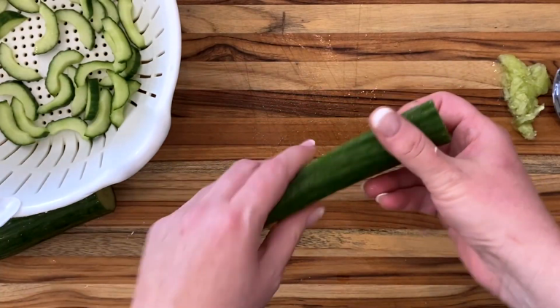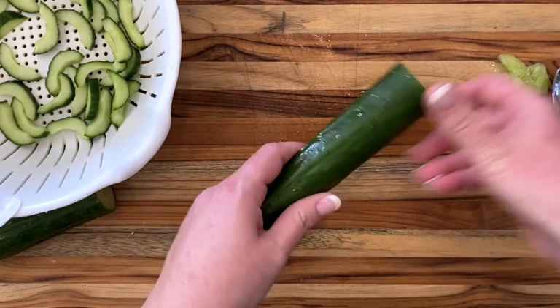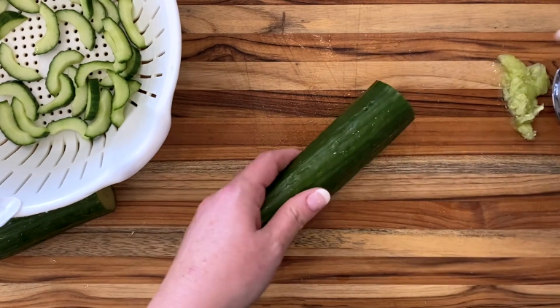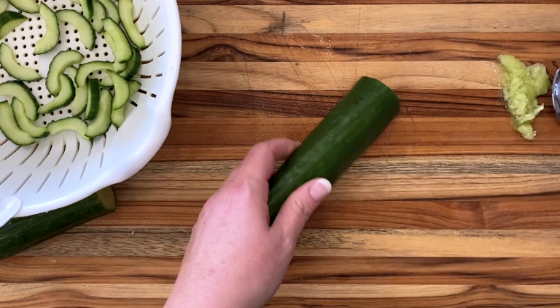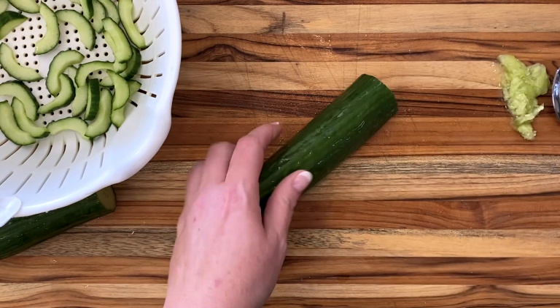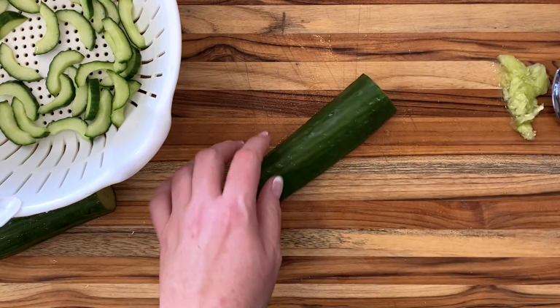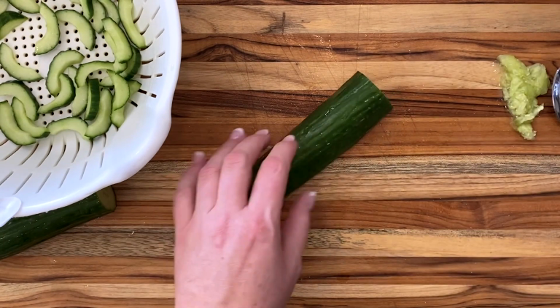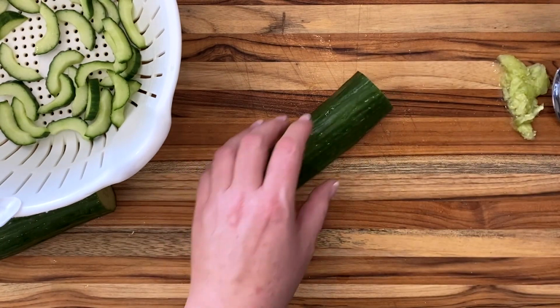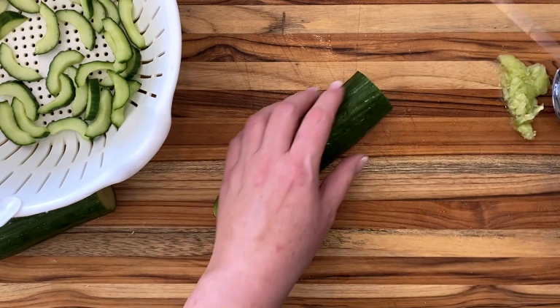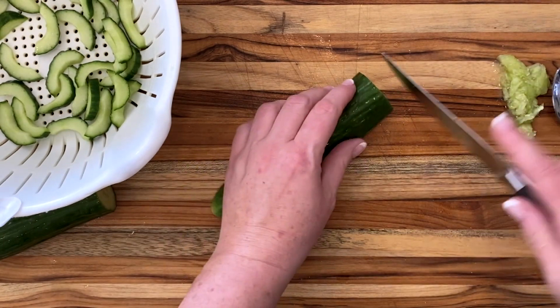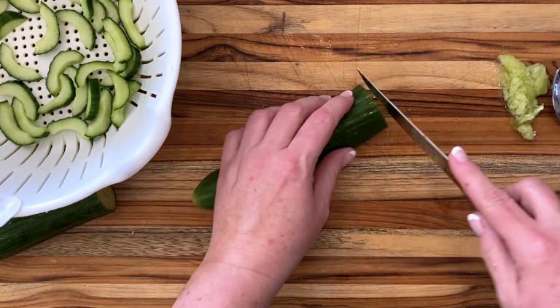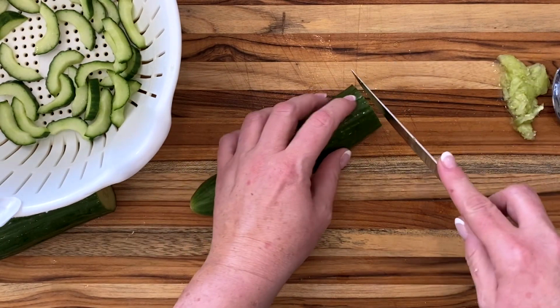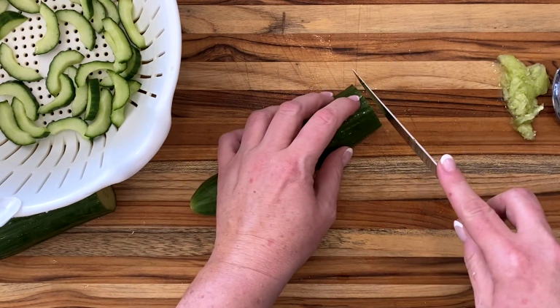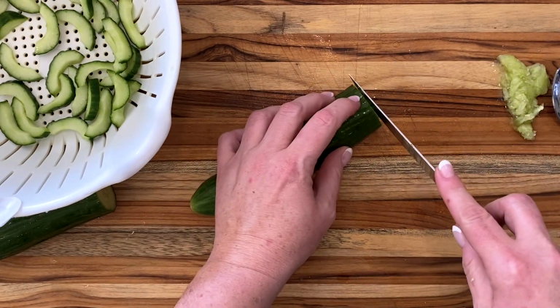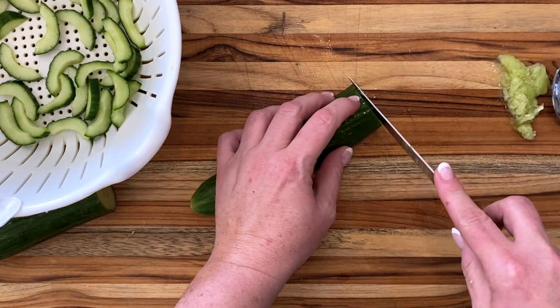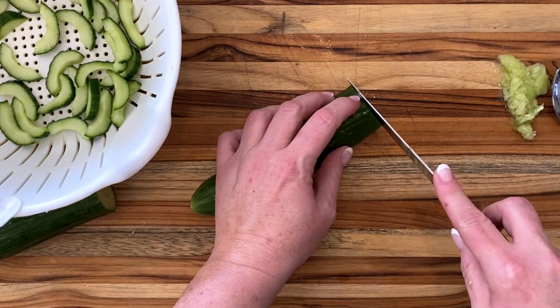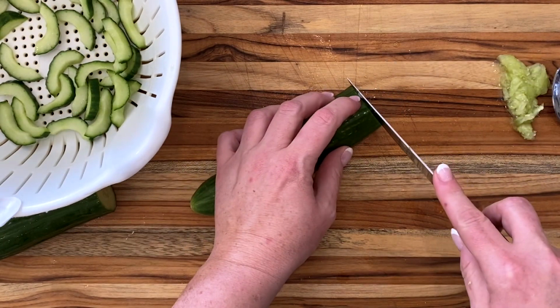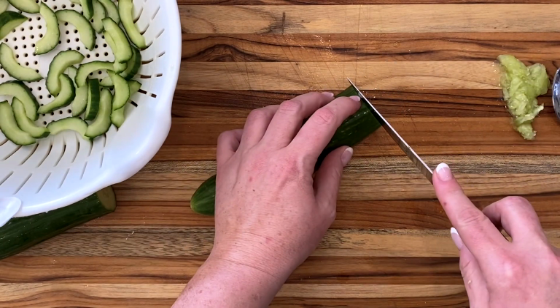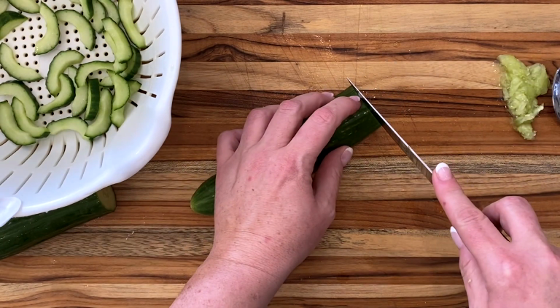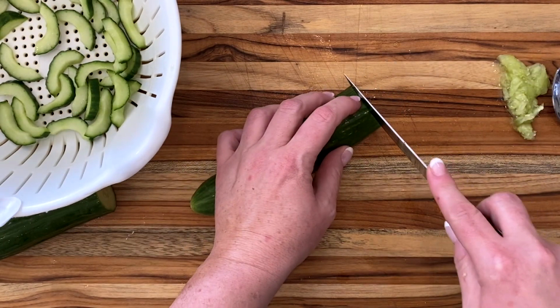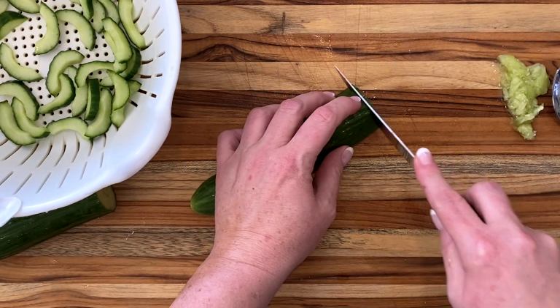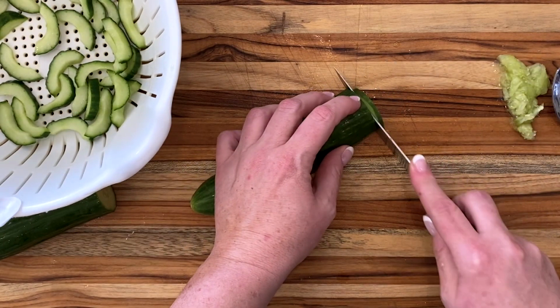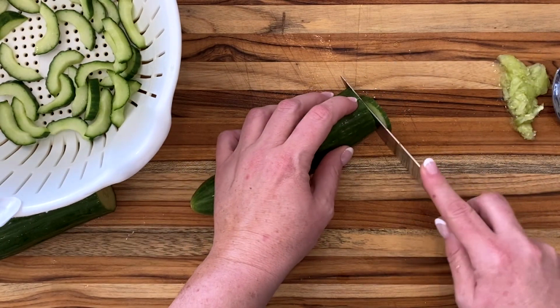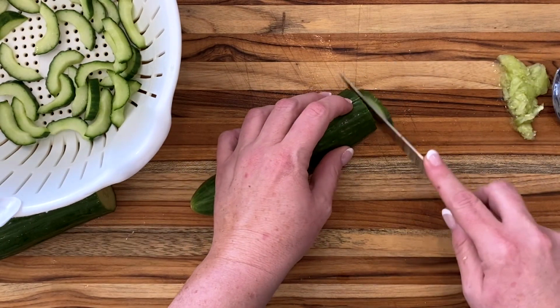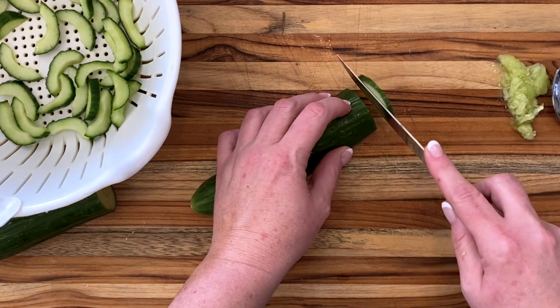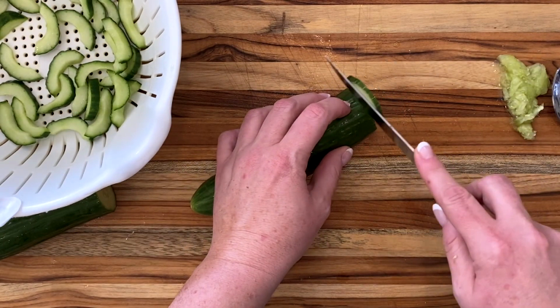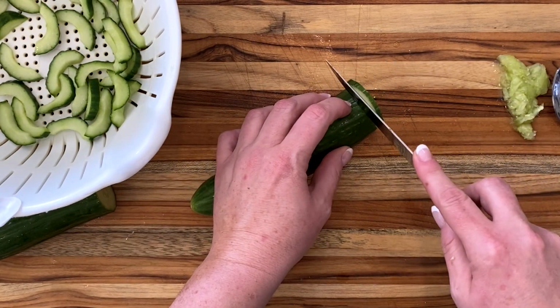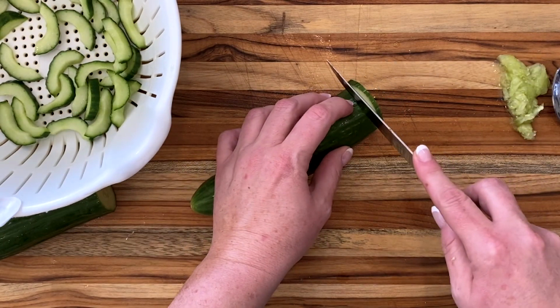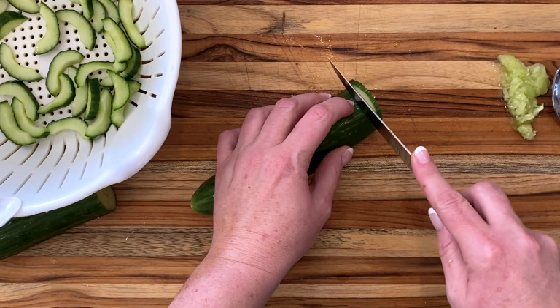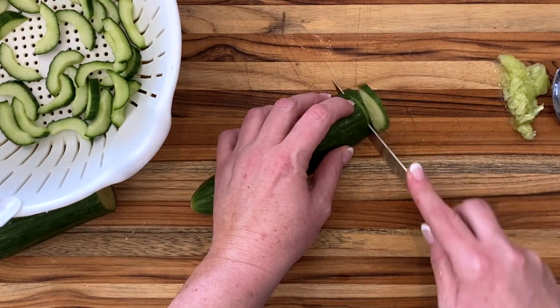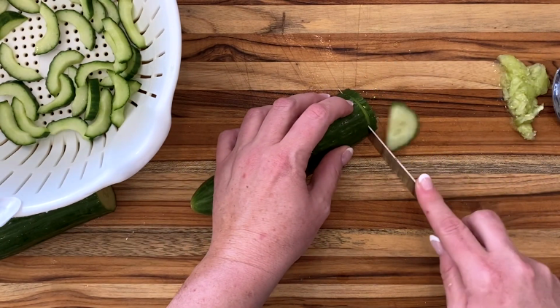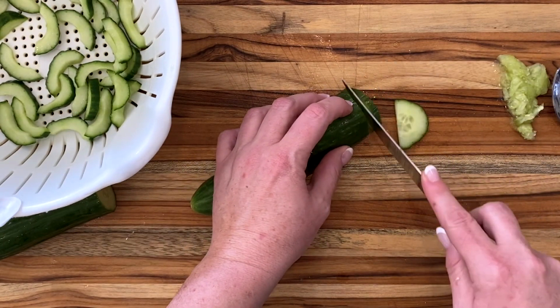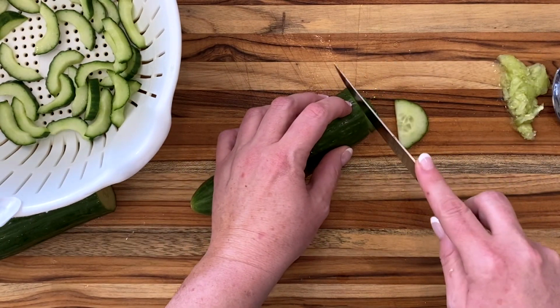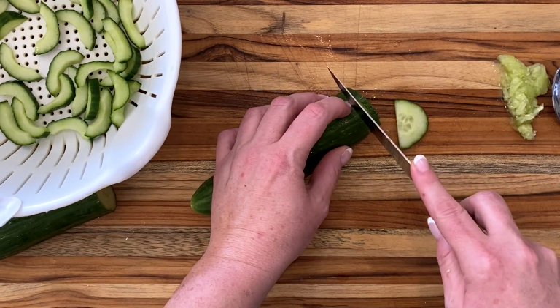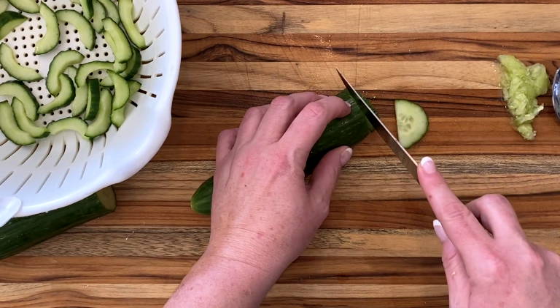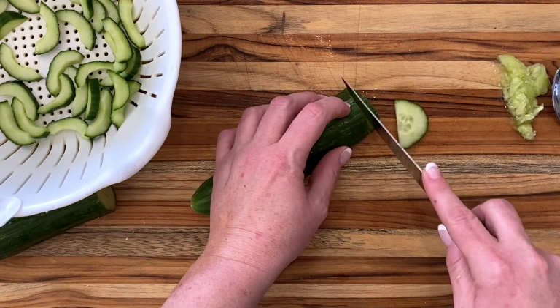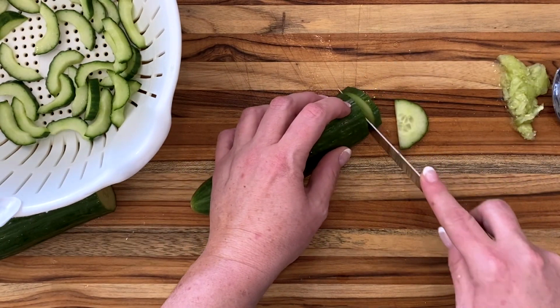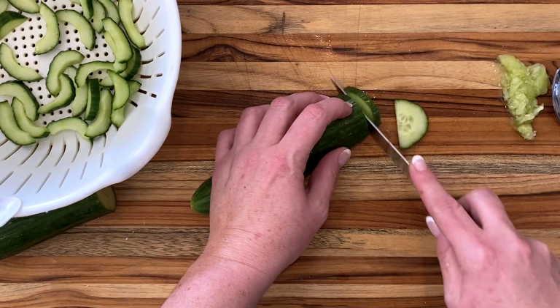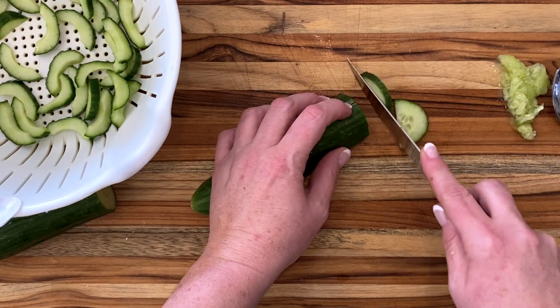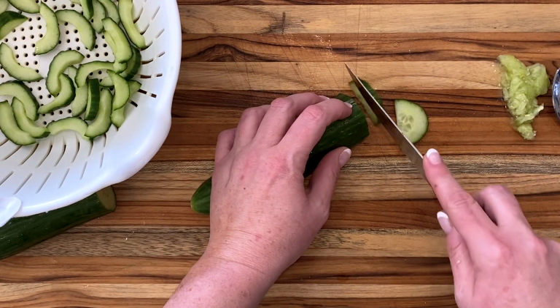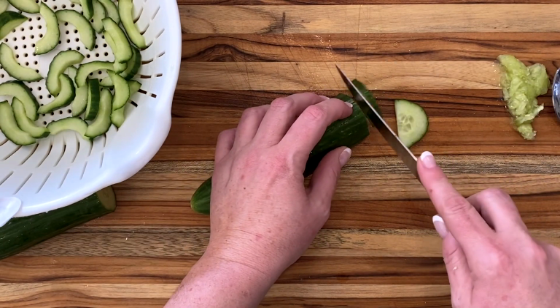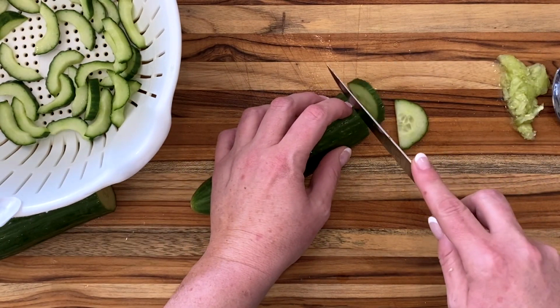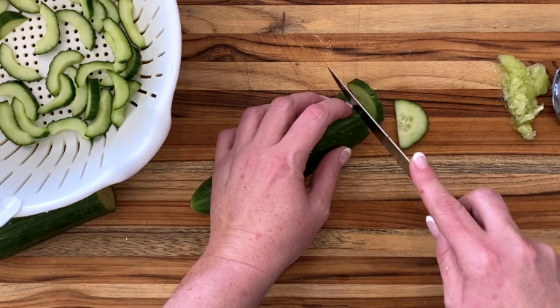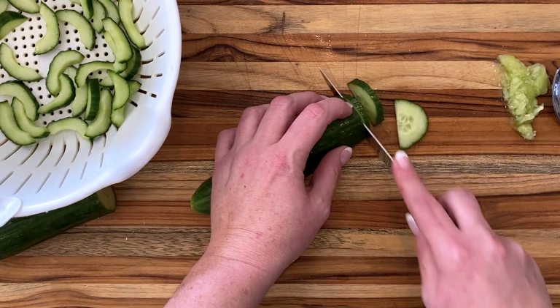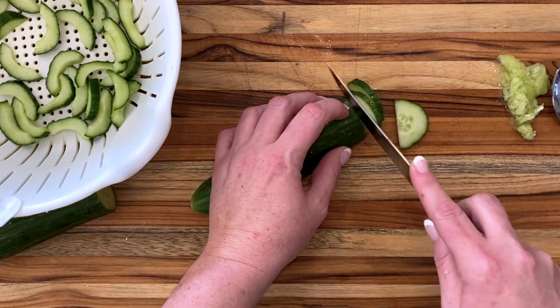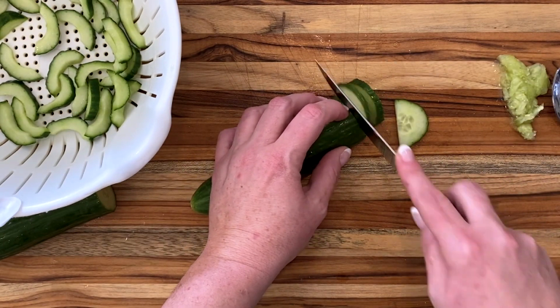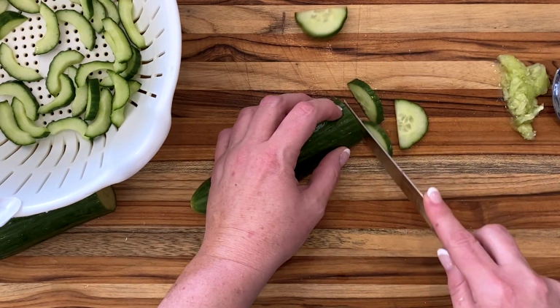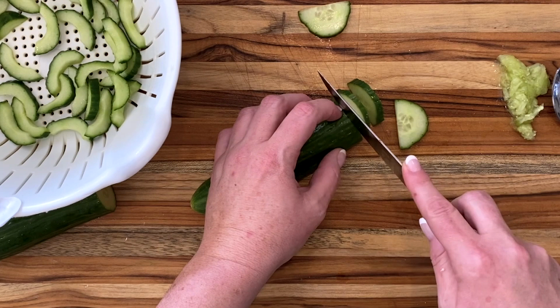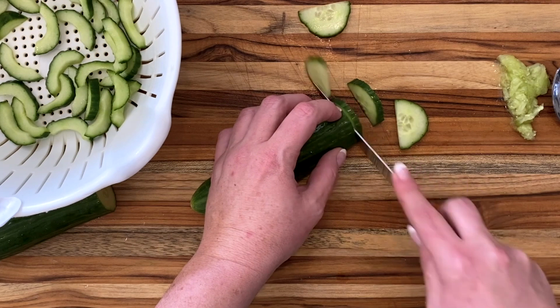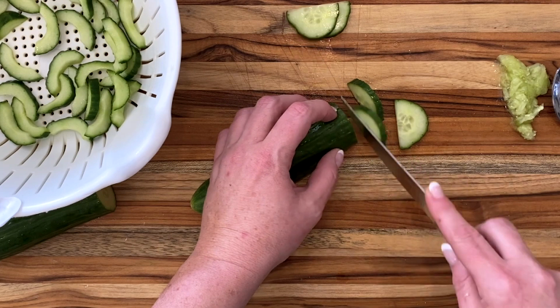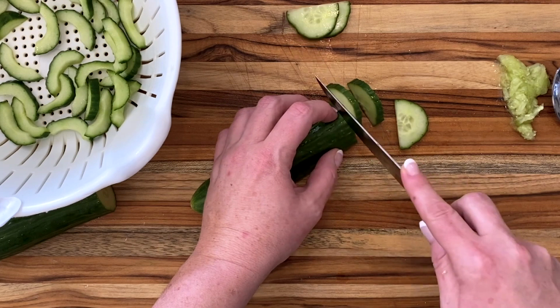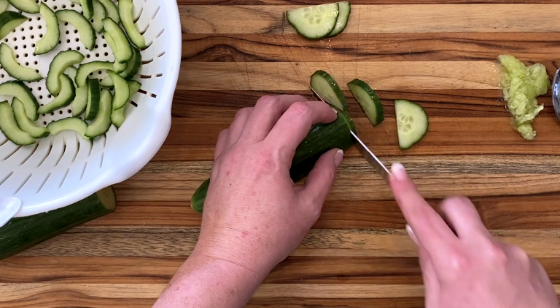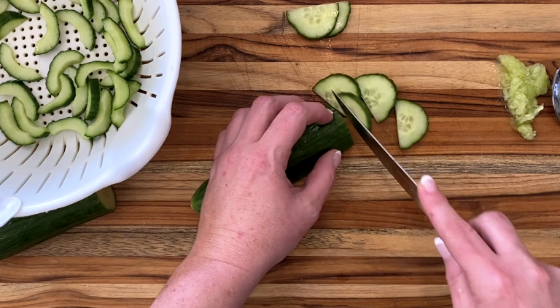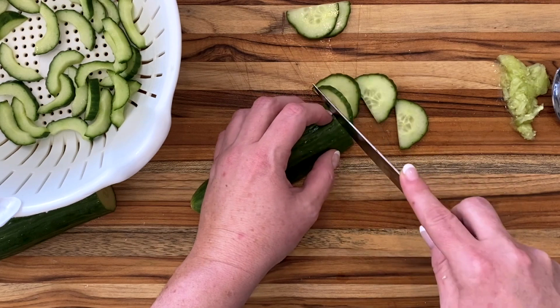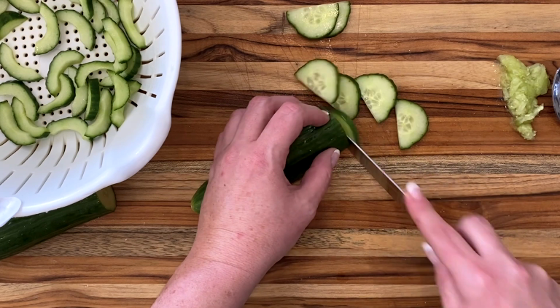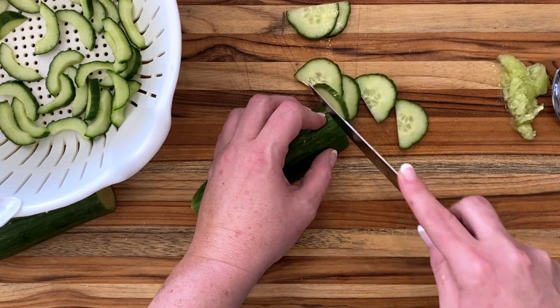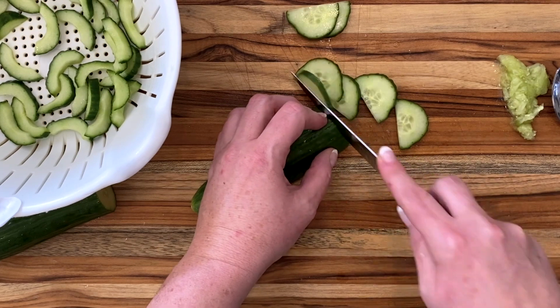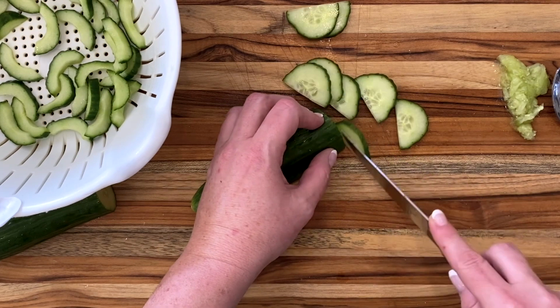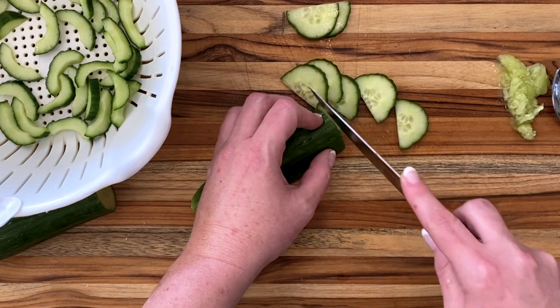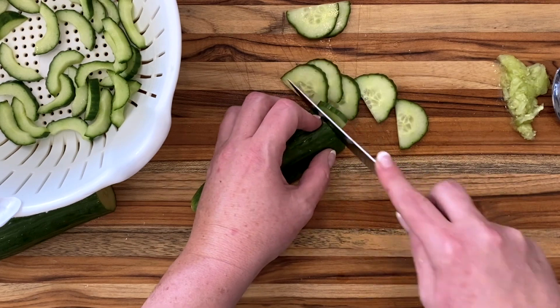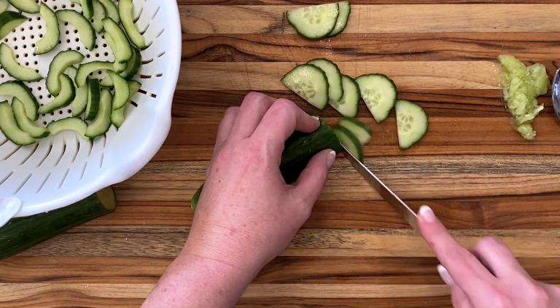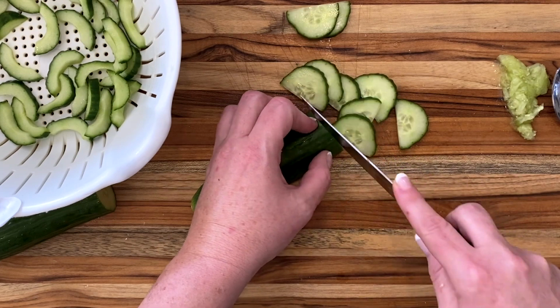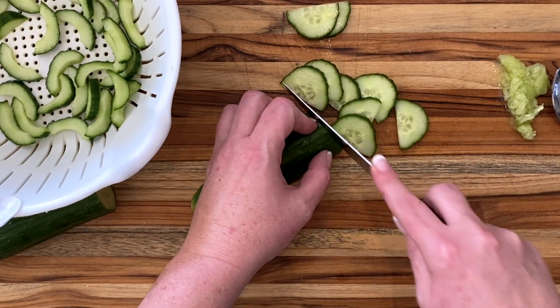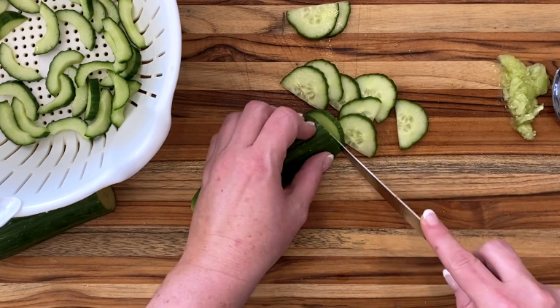If you're planning to make your cucumber salad and eat it immediately, well then you can just slice your cucumber up like normal. I think I left too much of the slicing in this video — sorry if that got boring.